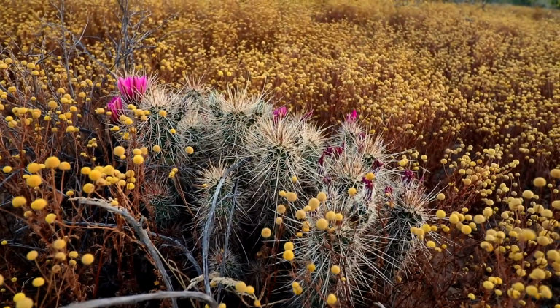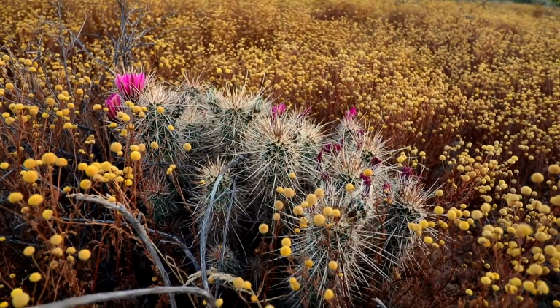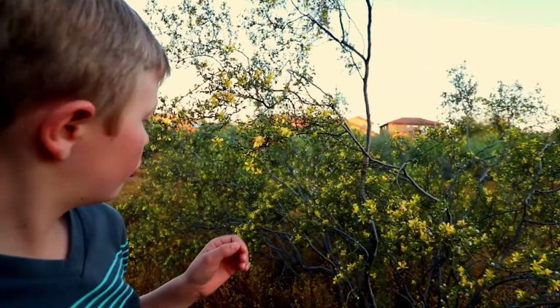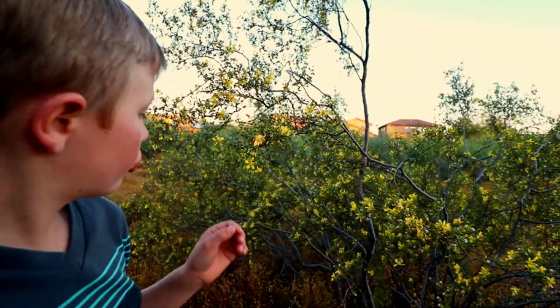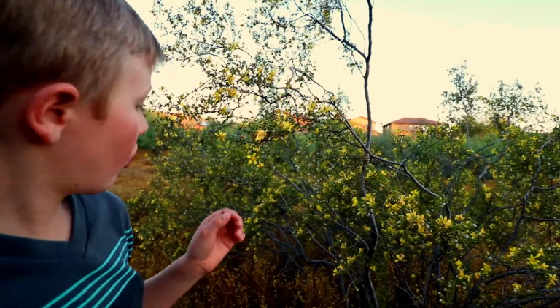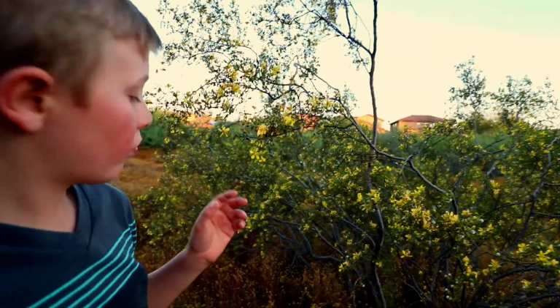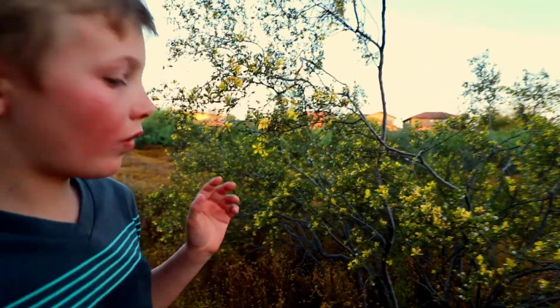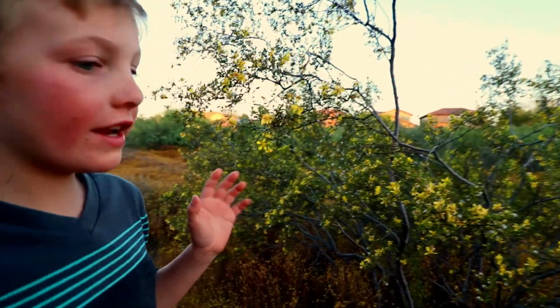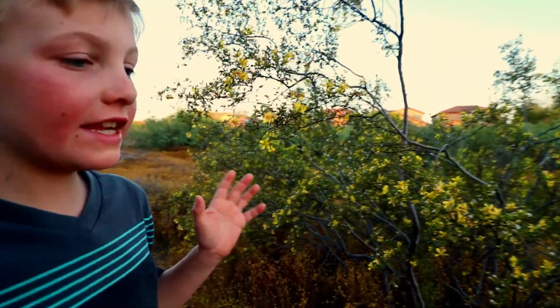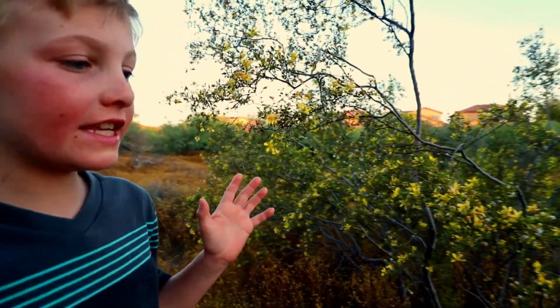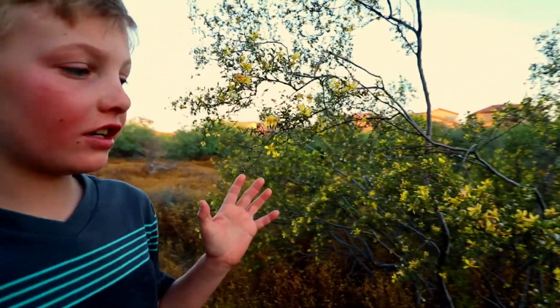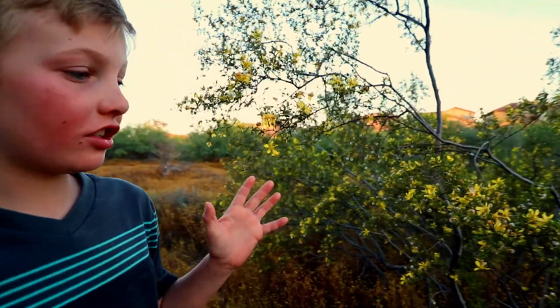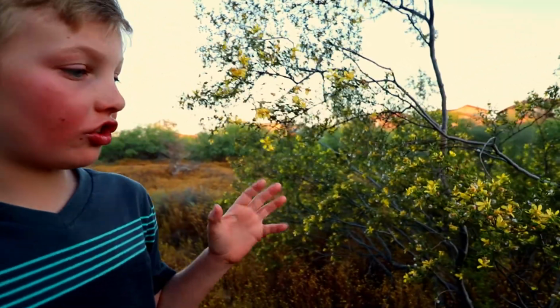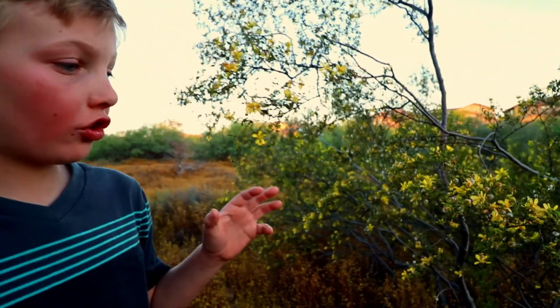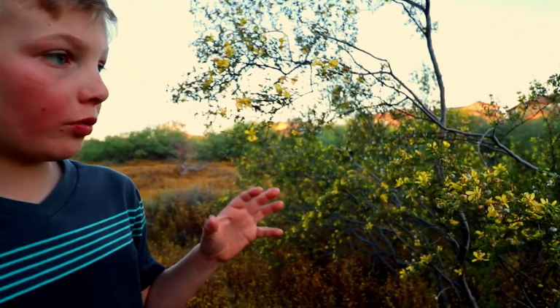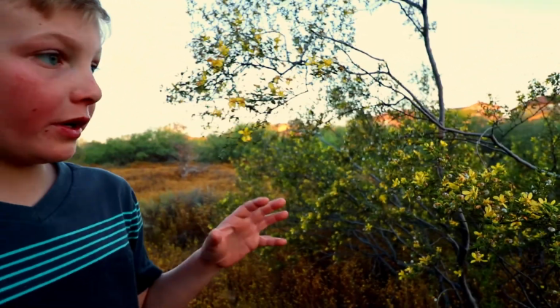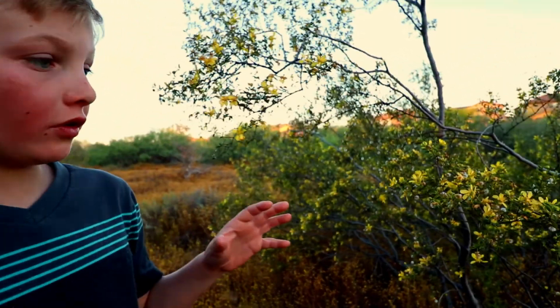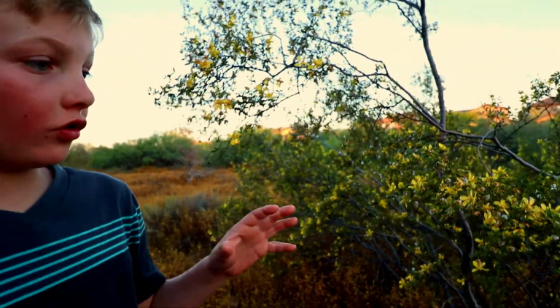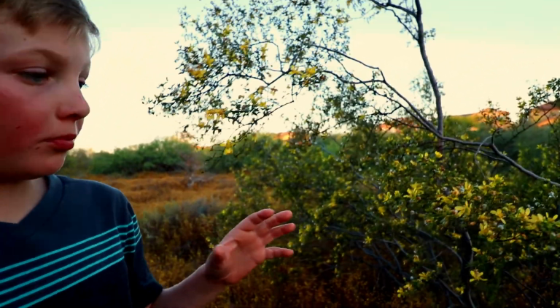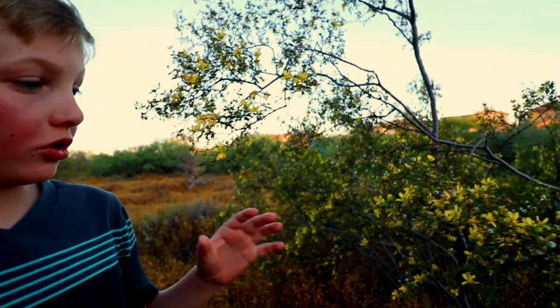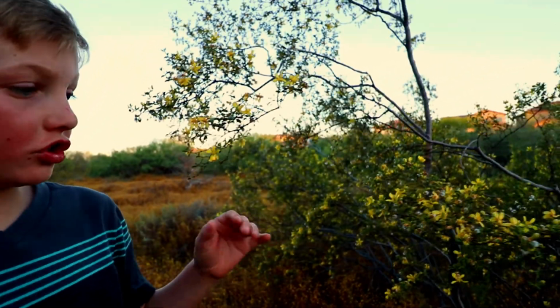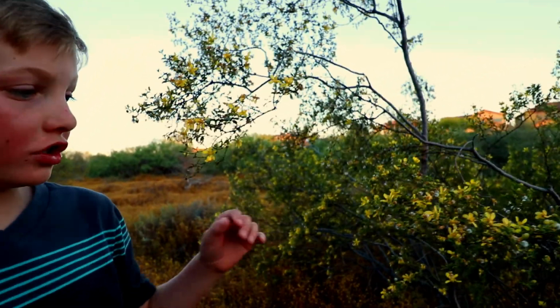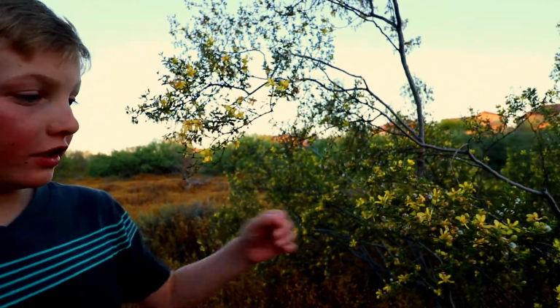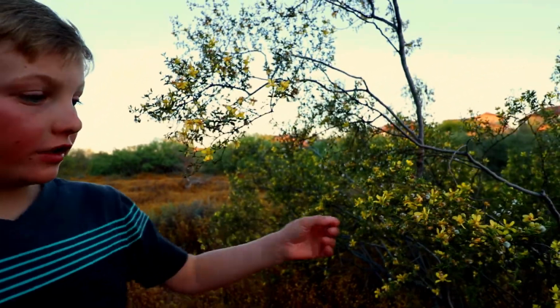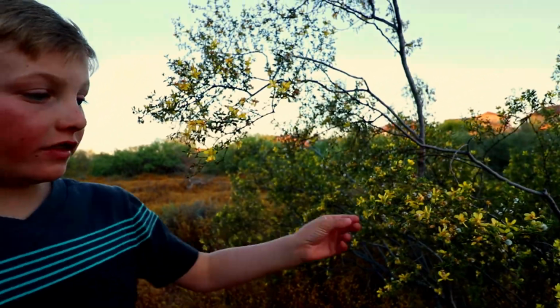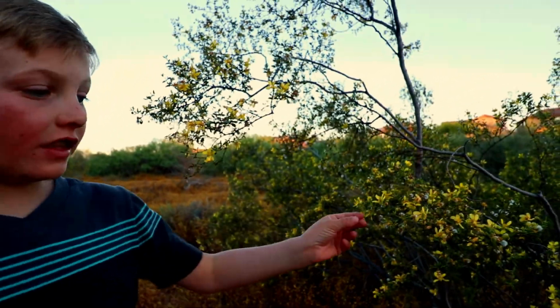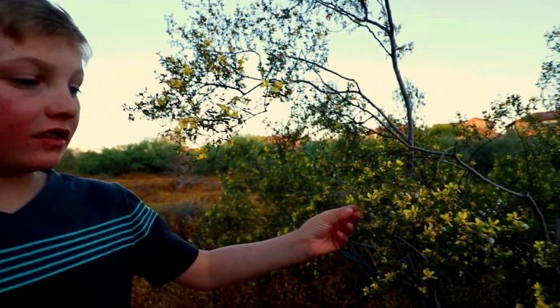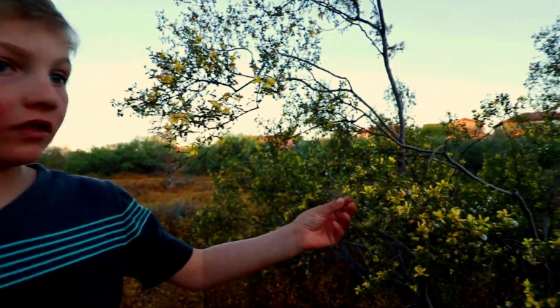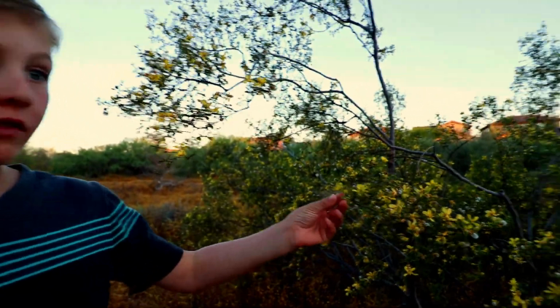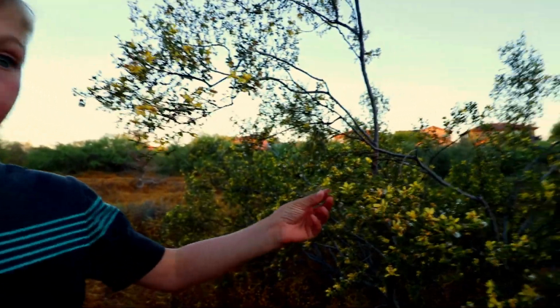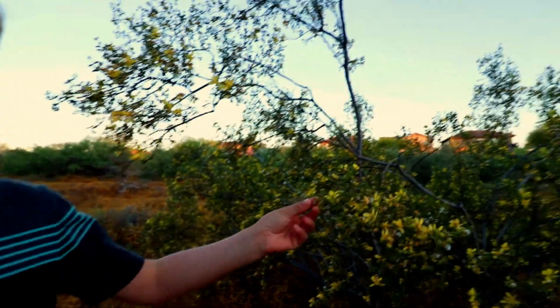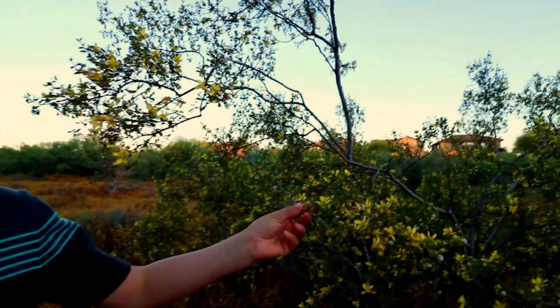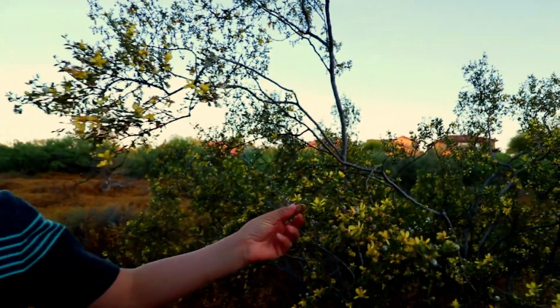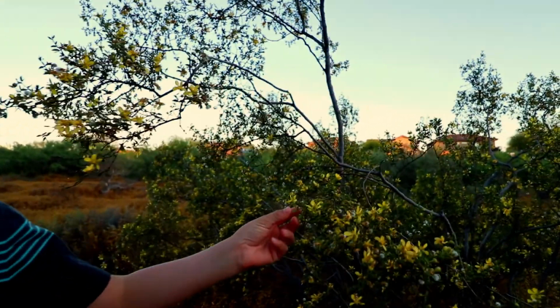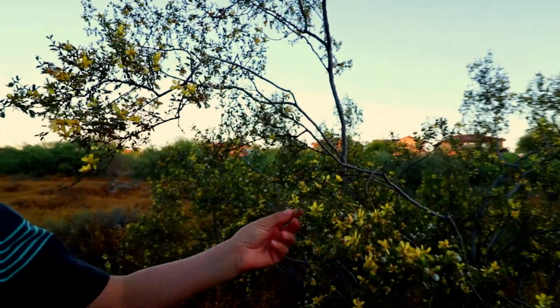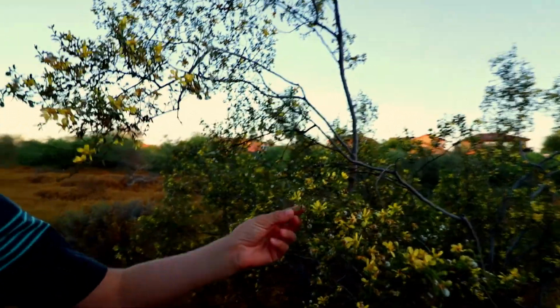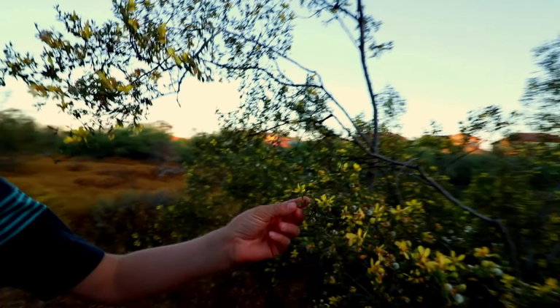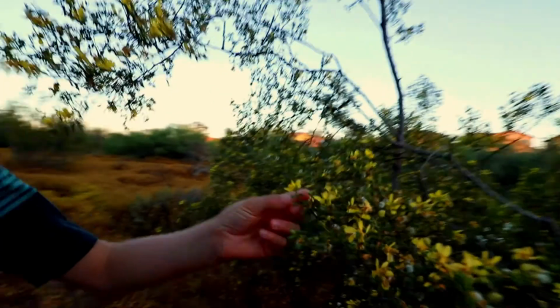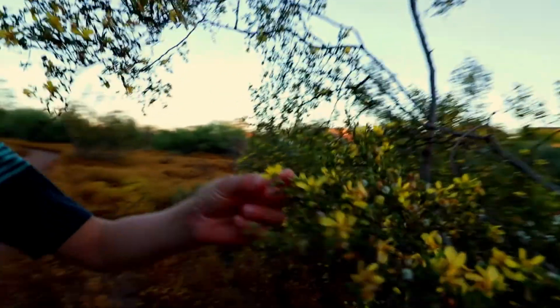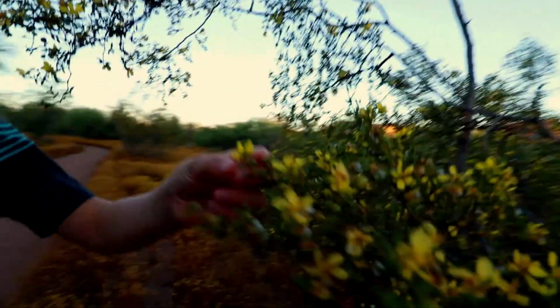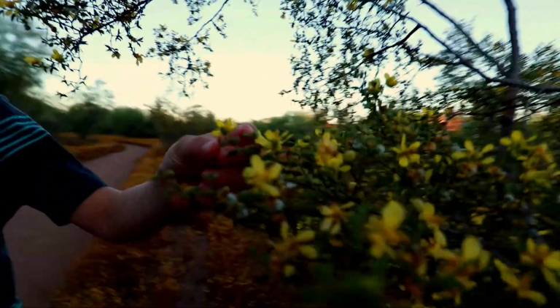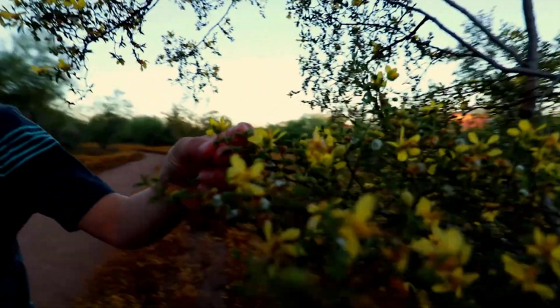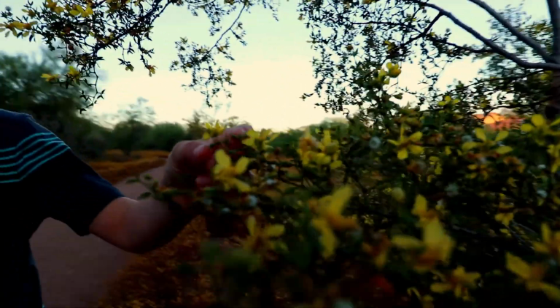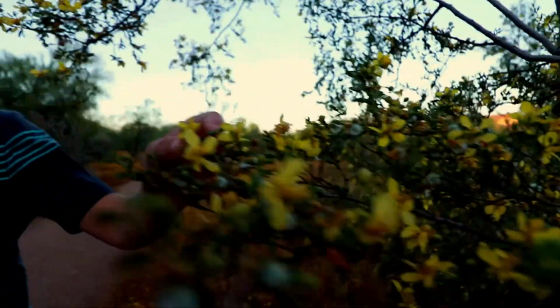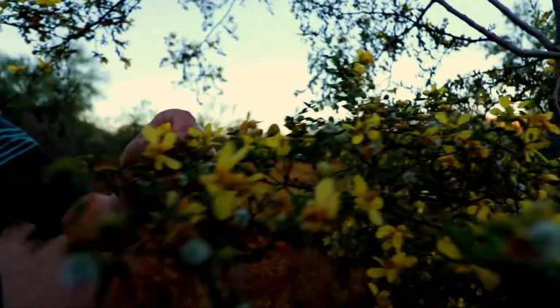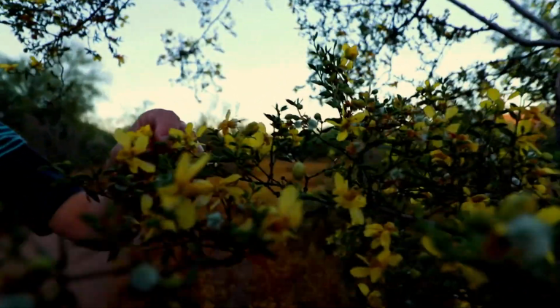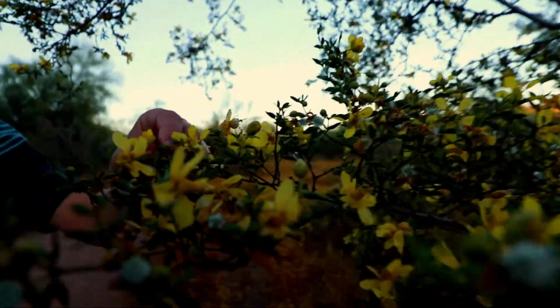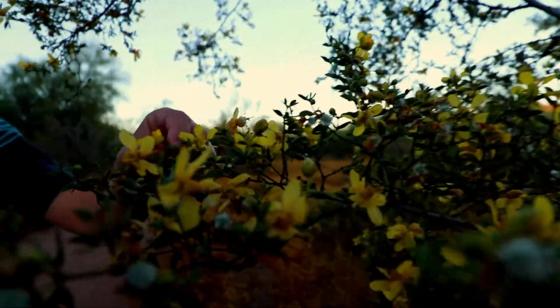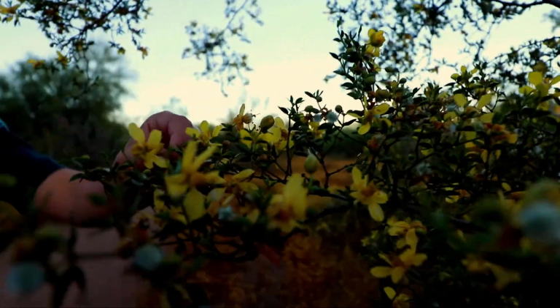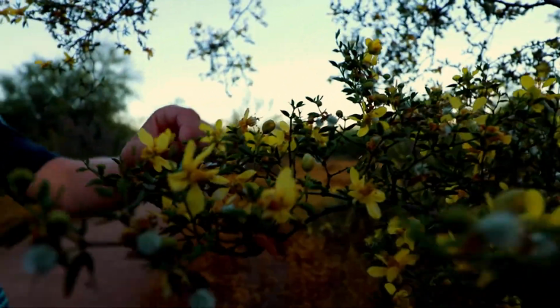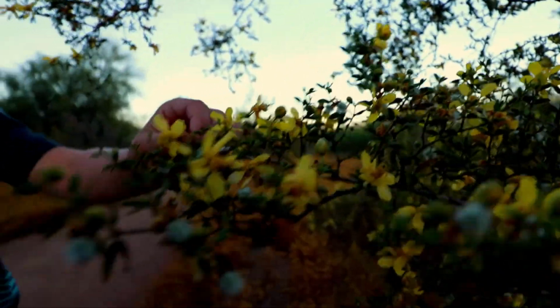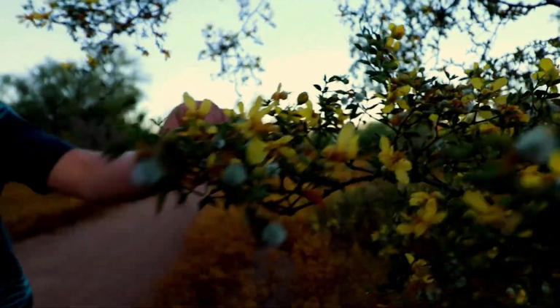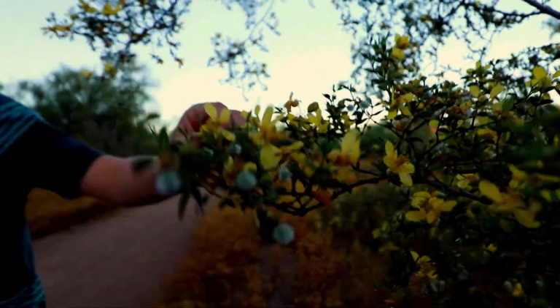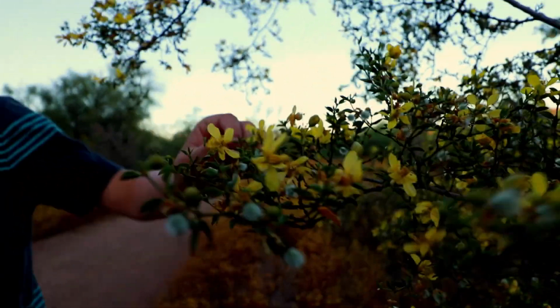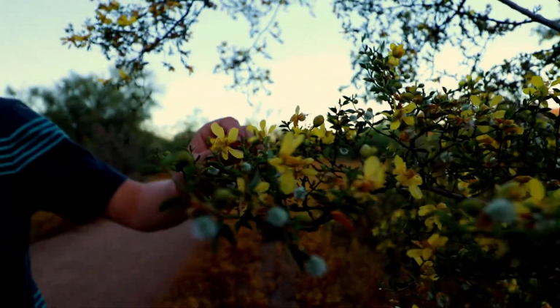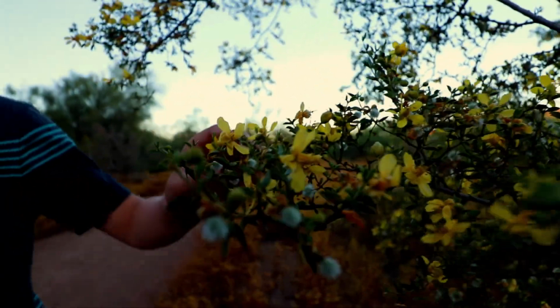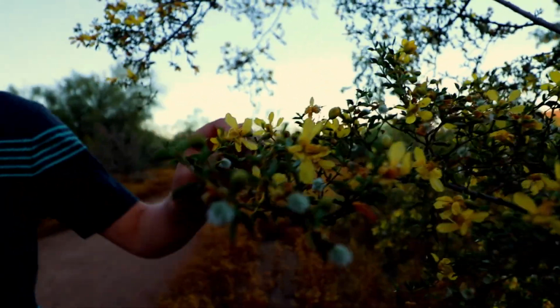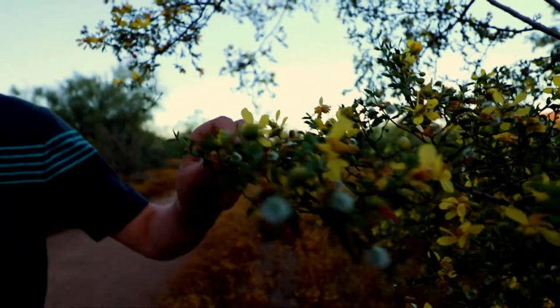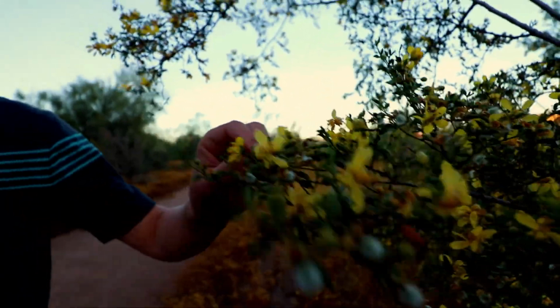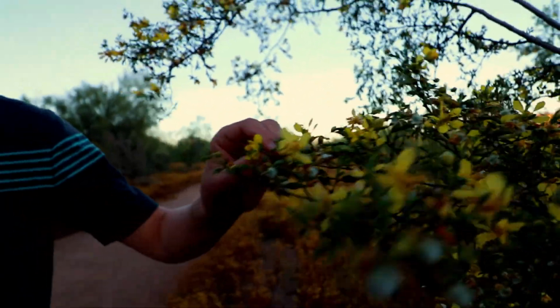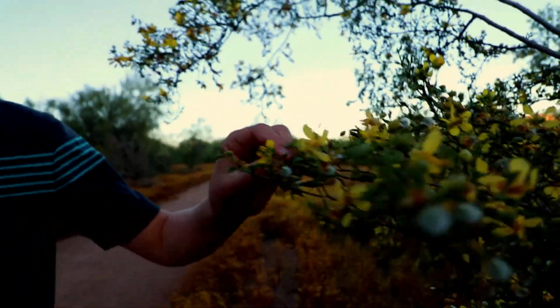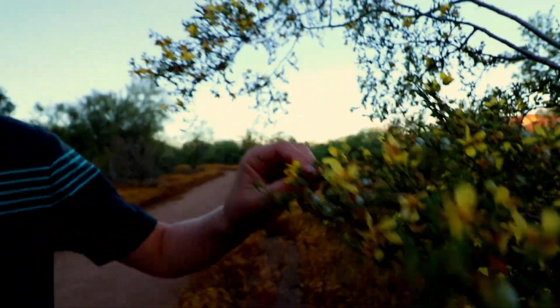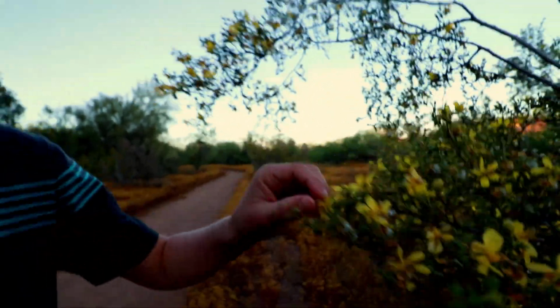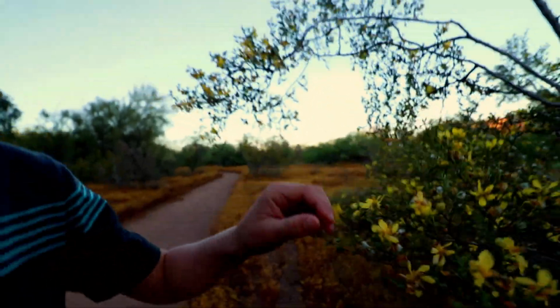Right here is a creosote bush. These flowers right here — on my channel, I have featured the desert iguana.